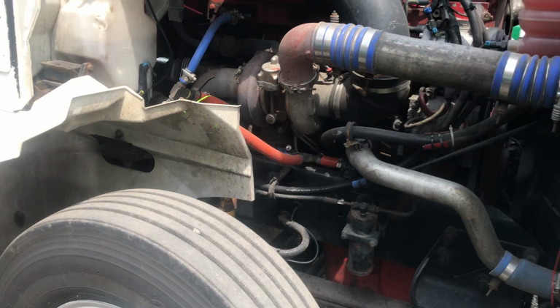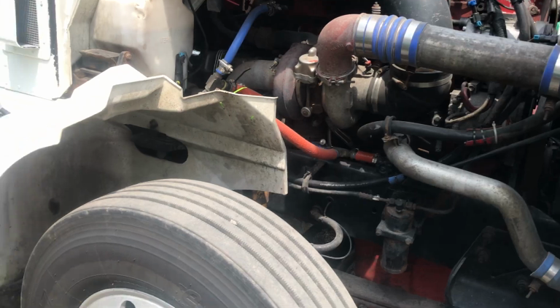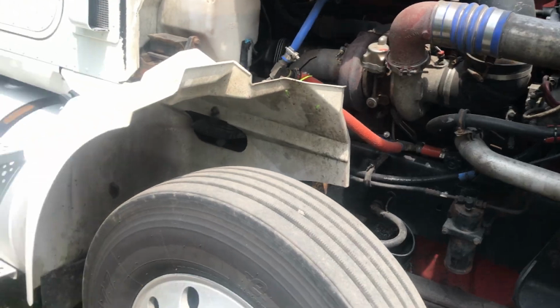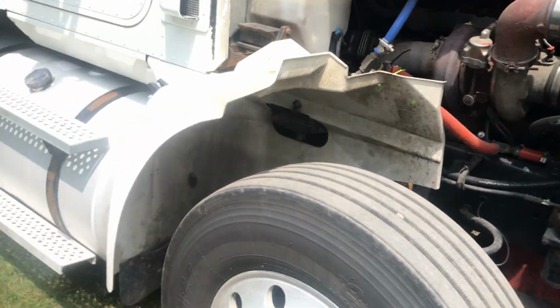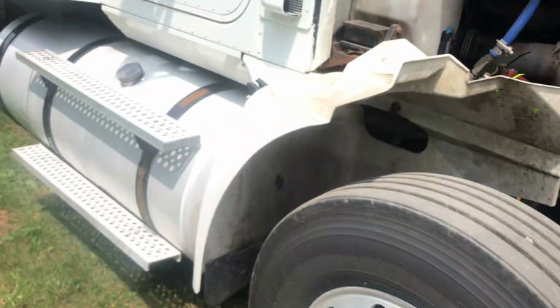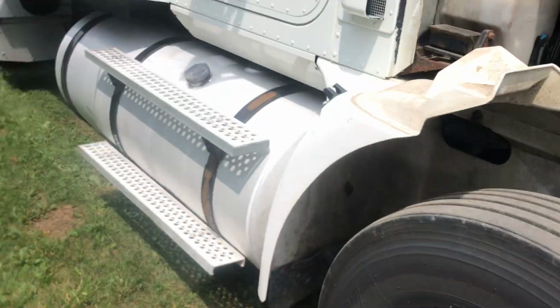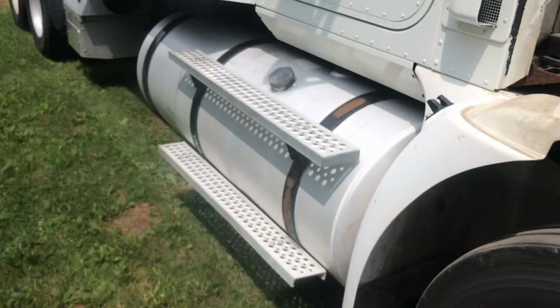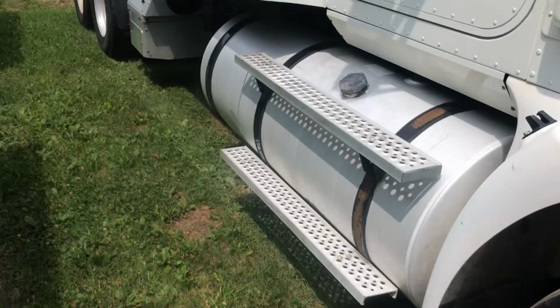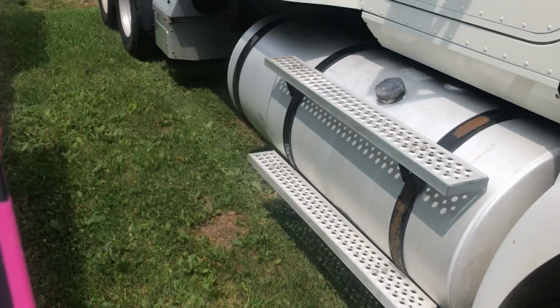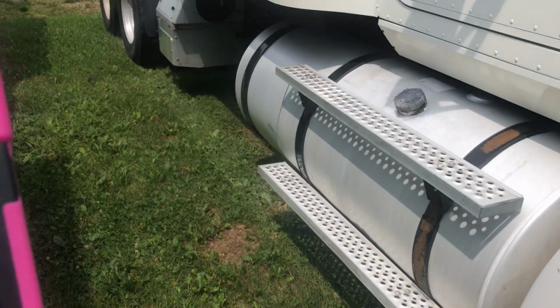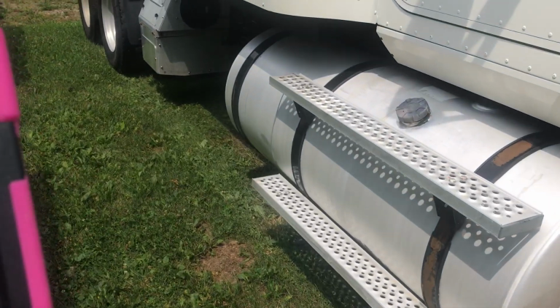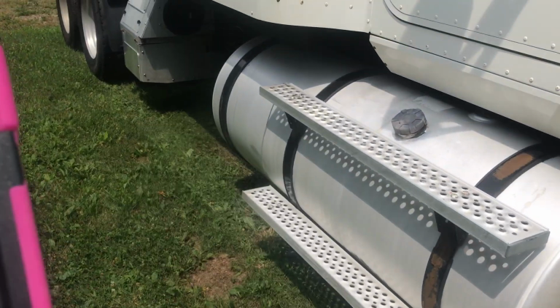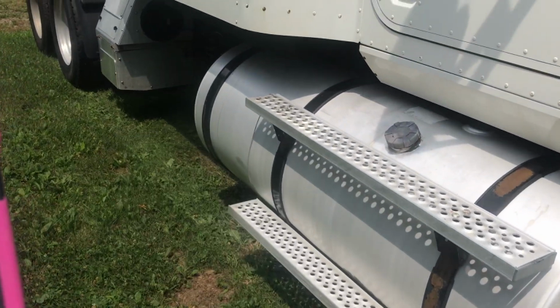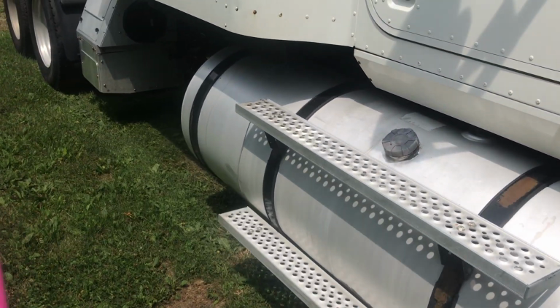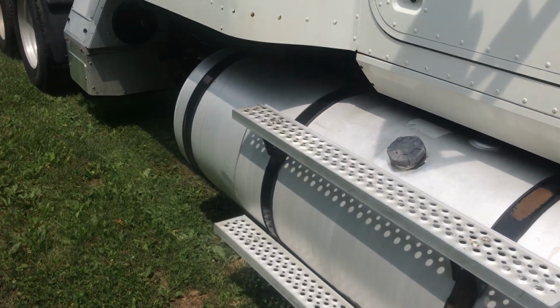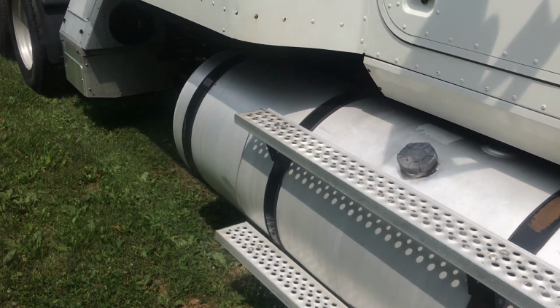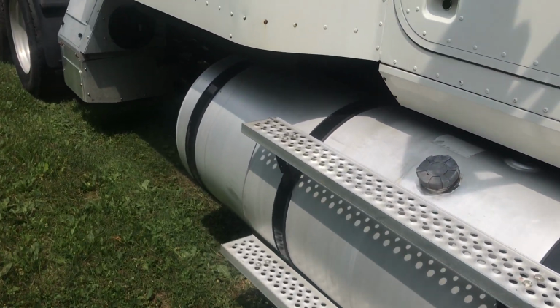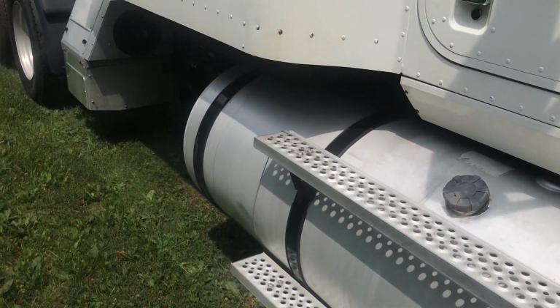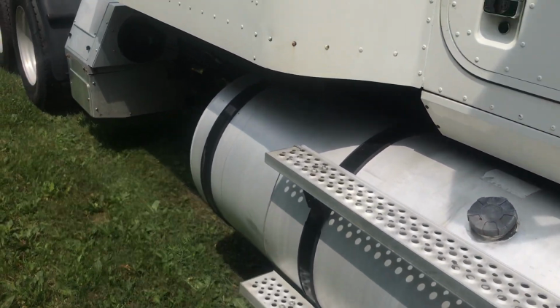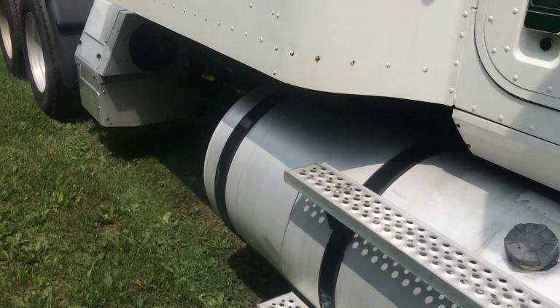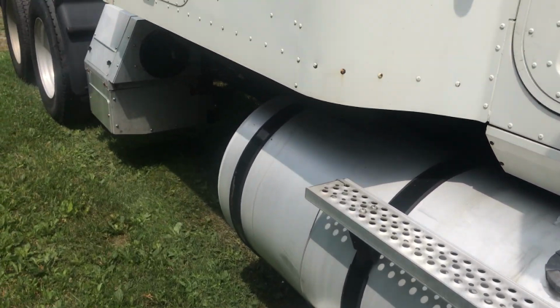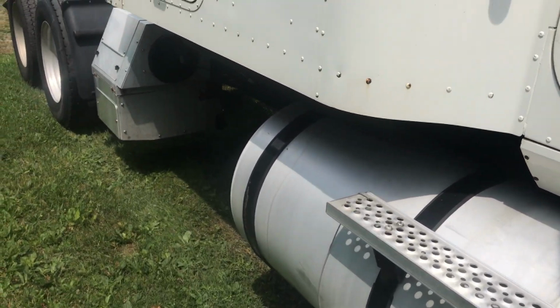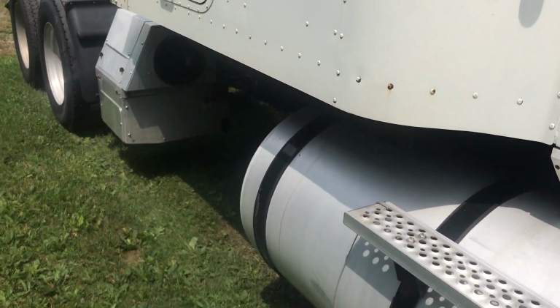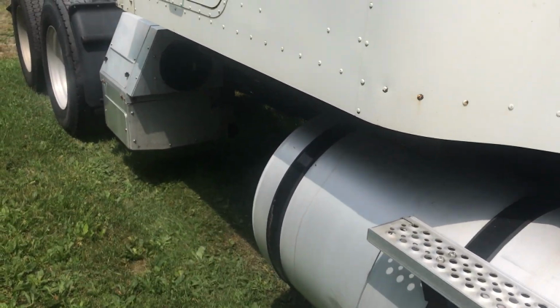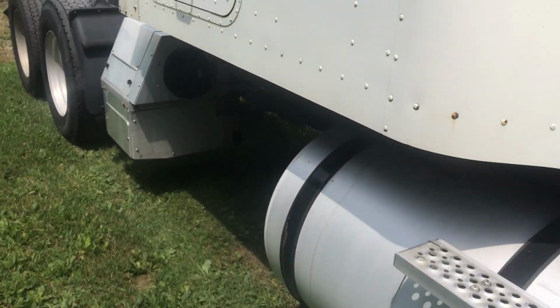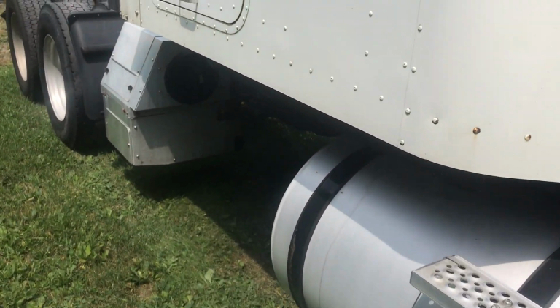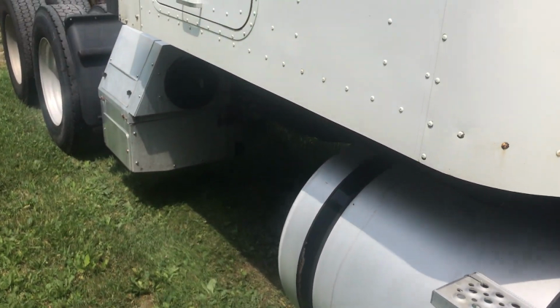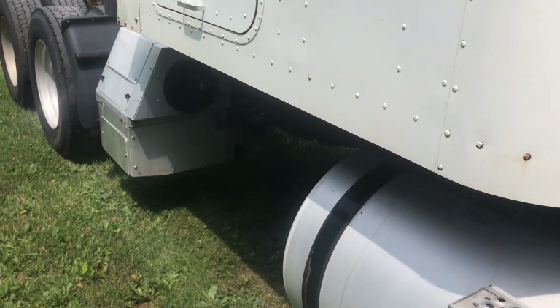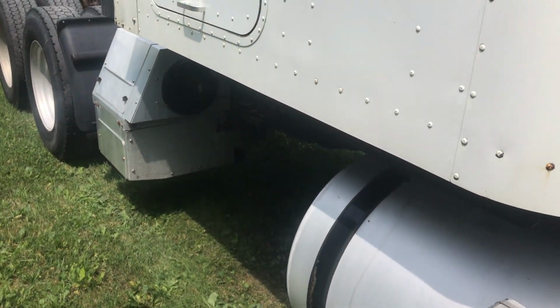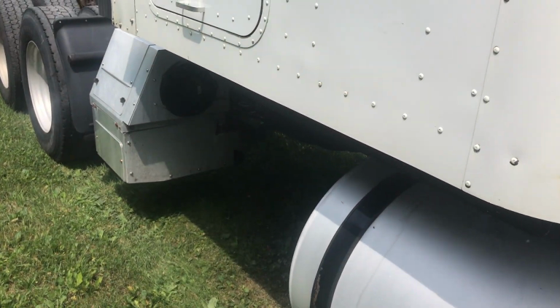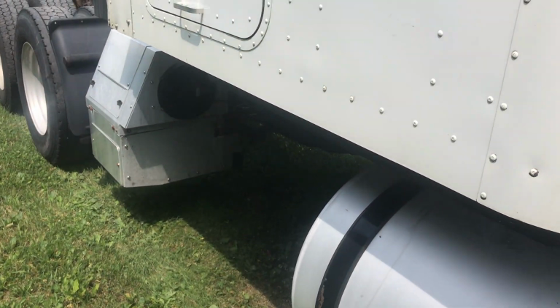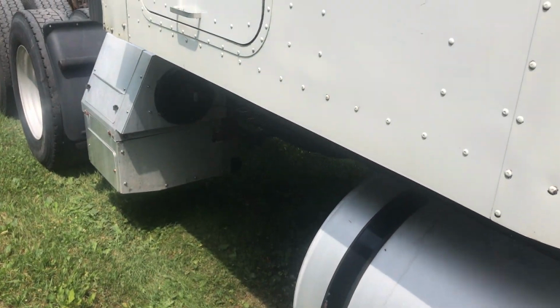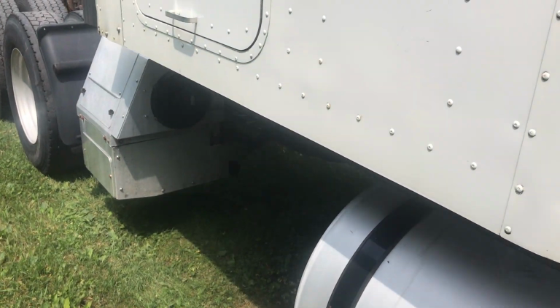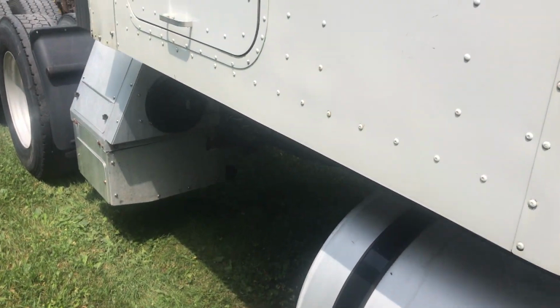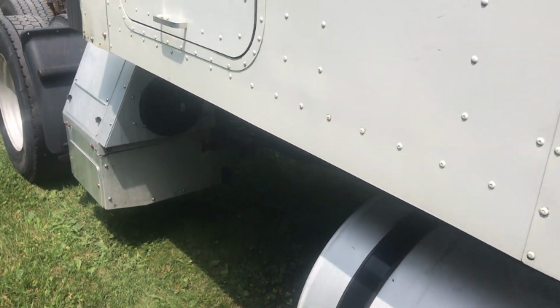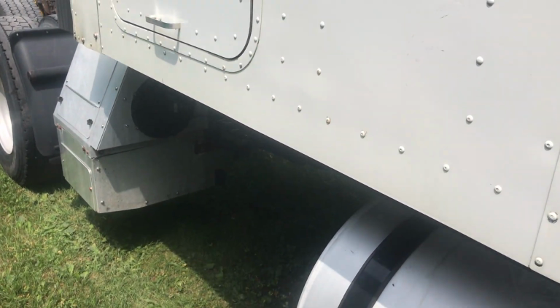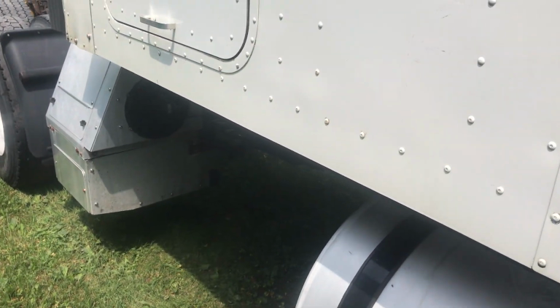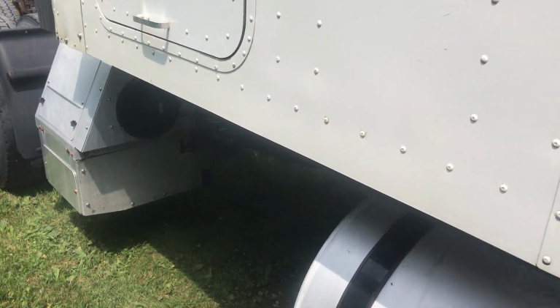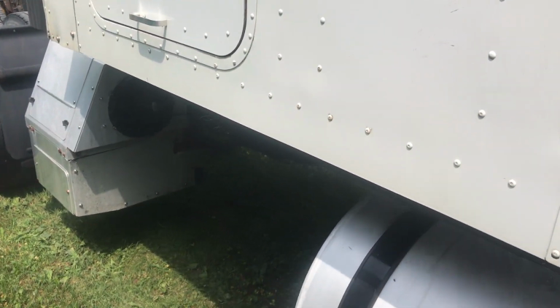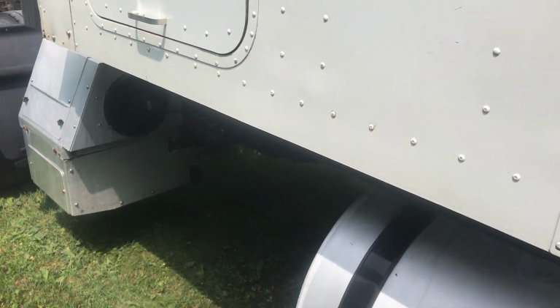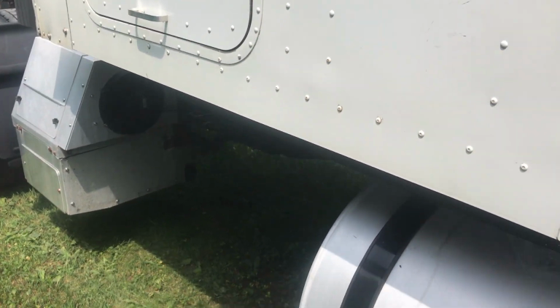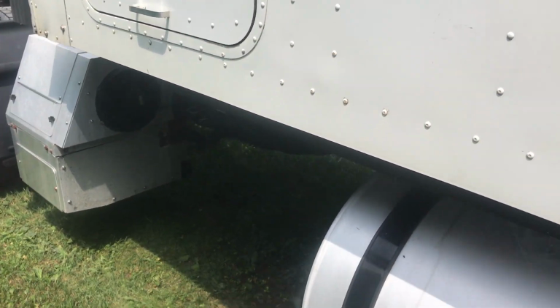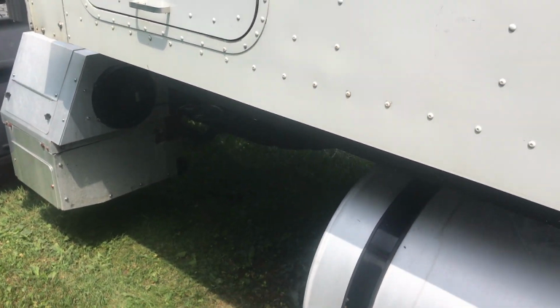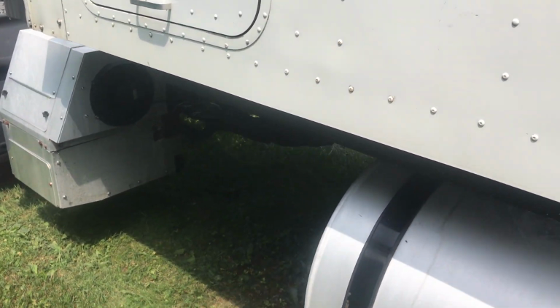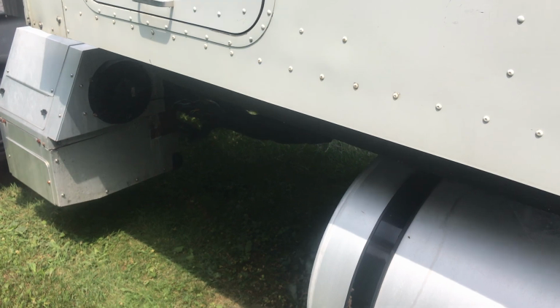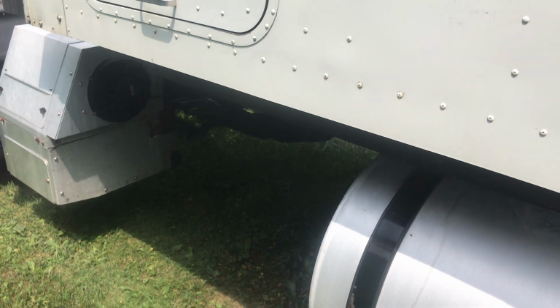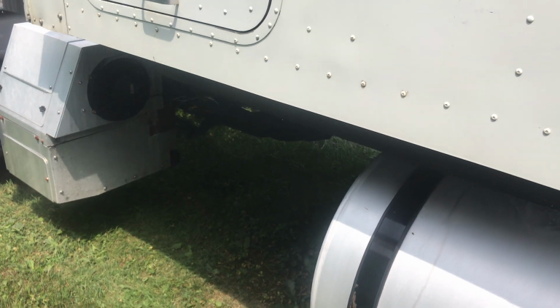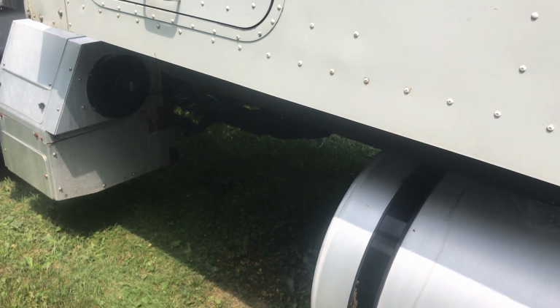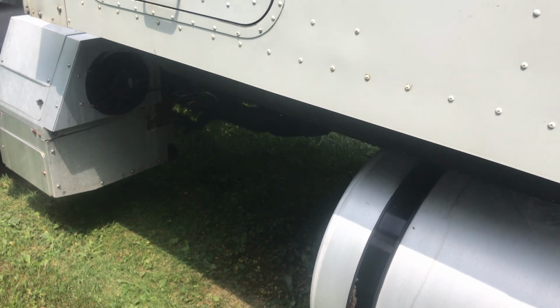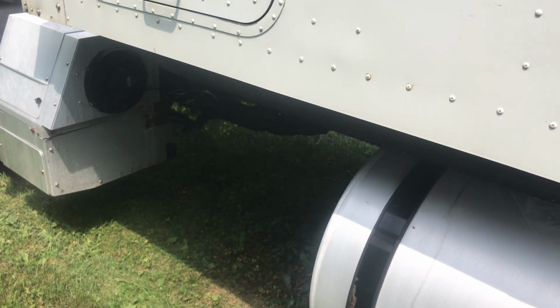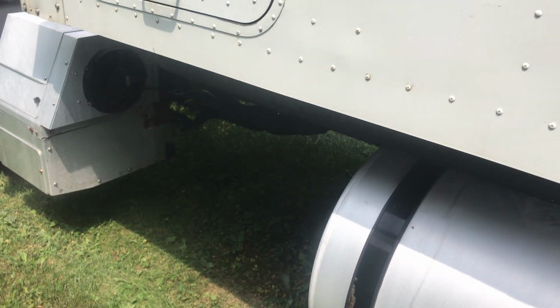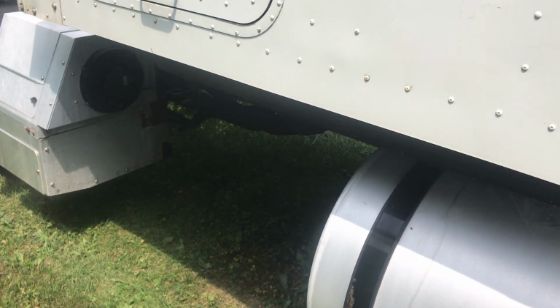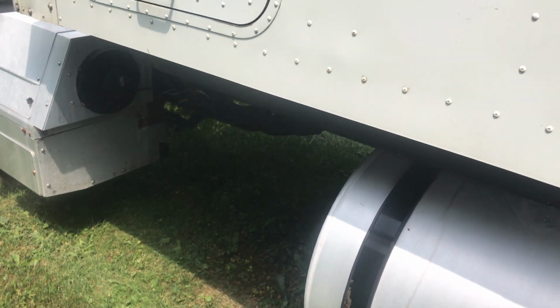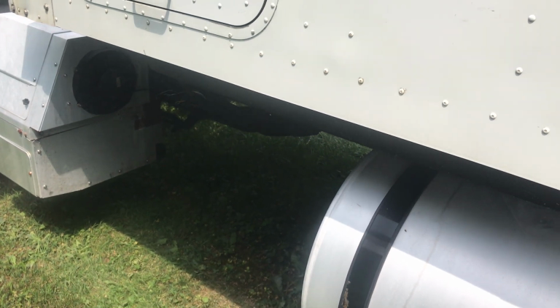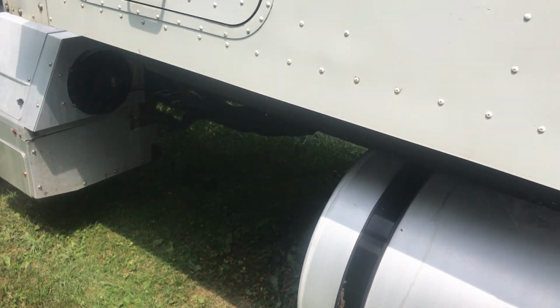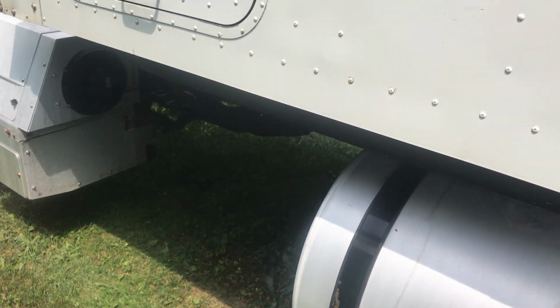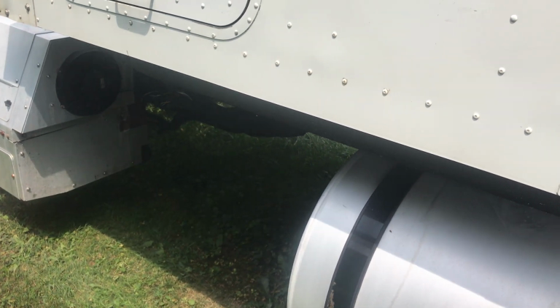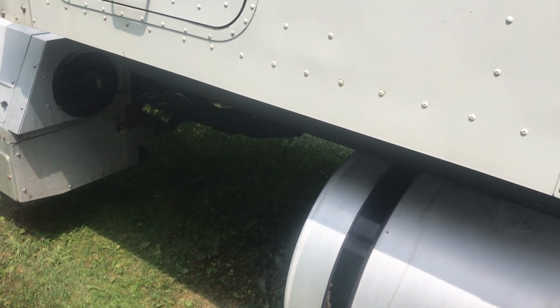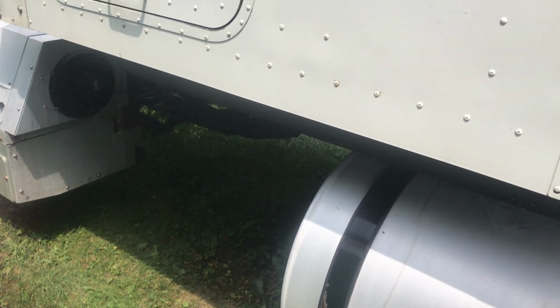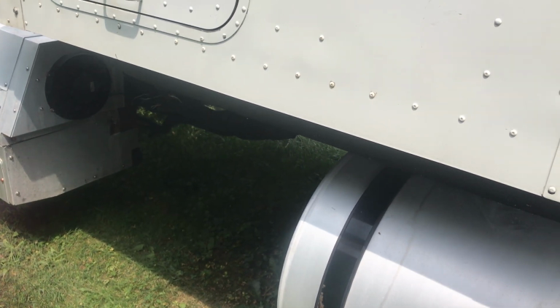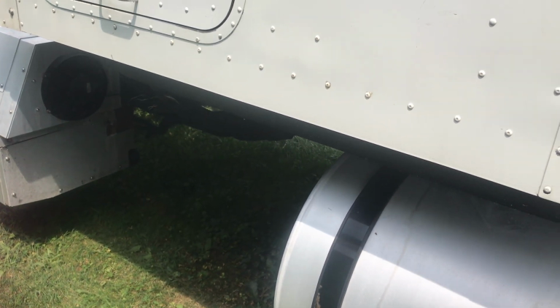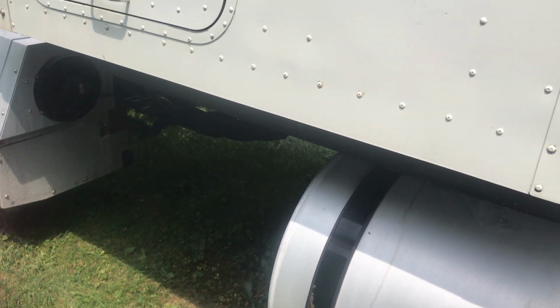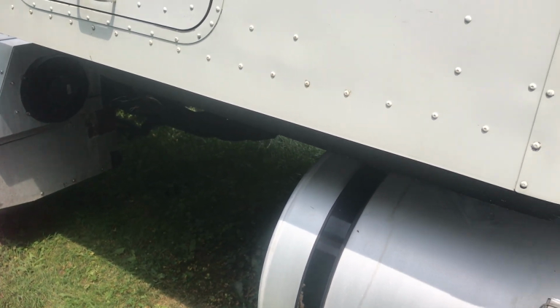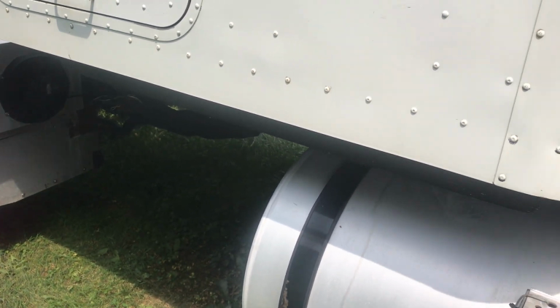And that is a Cummins ISX 435 horsepower diesel engine.